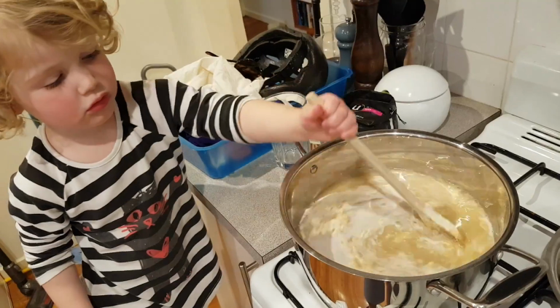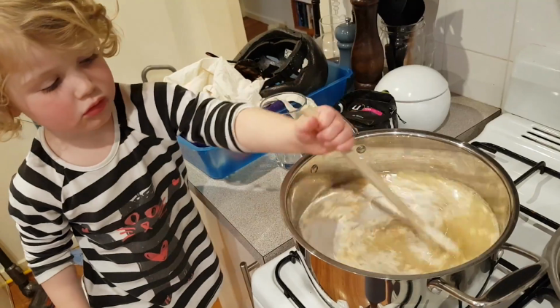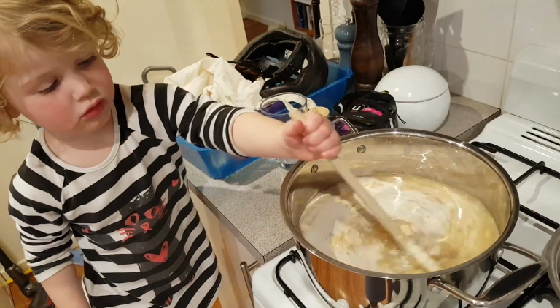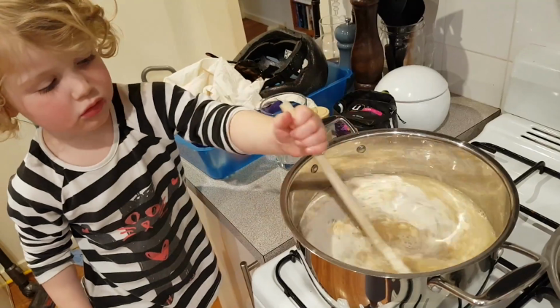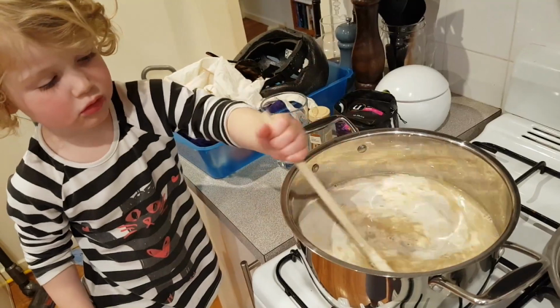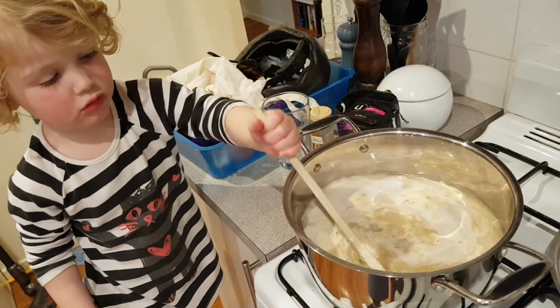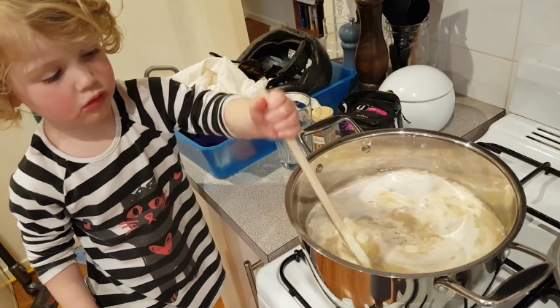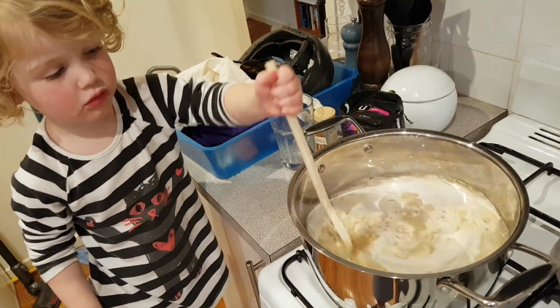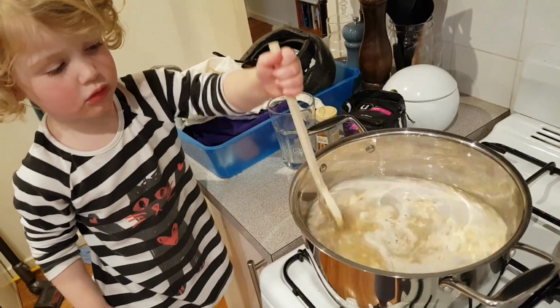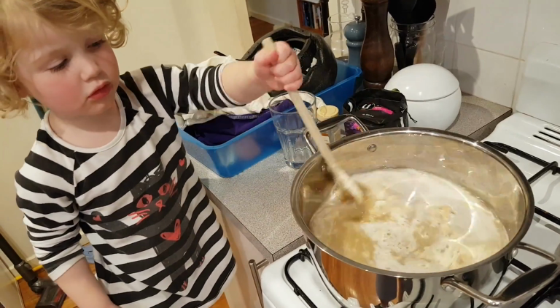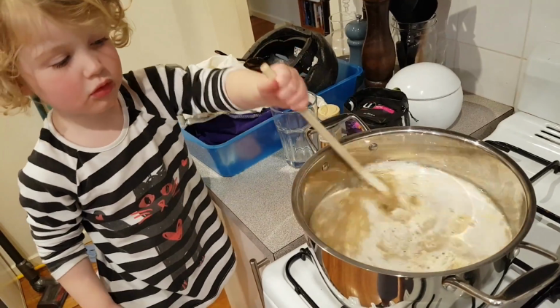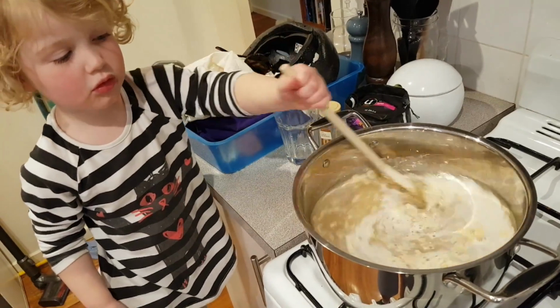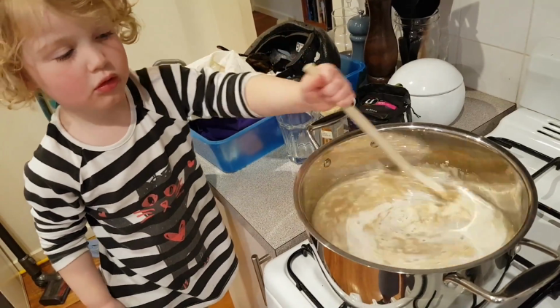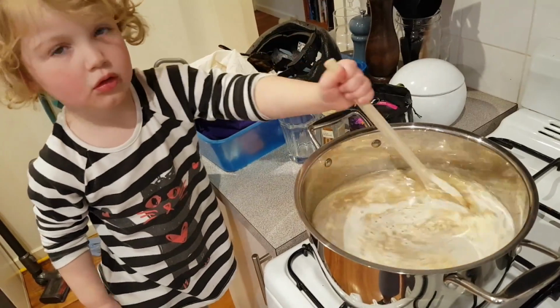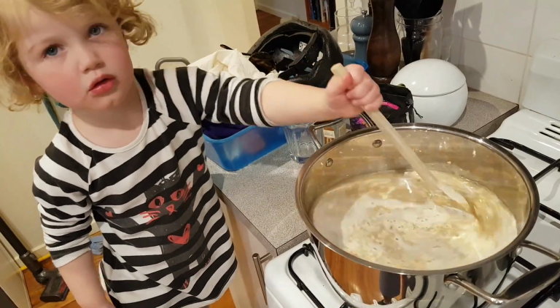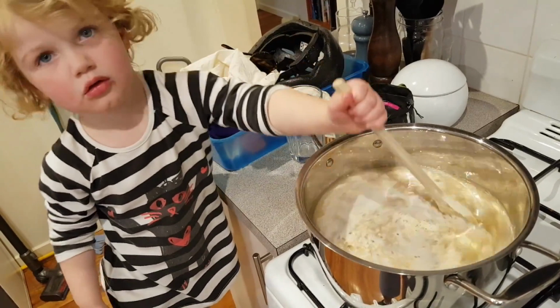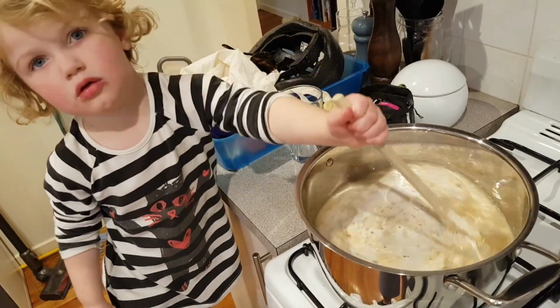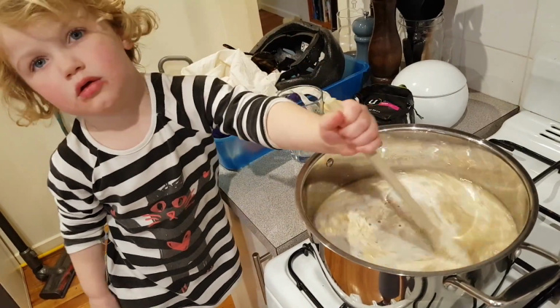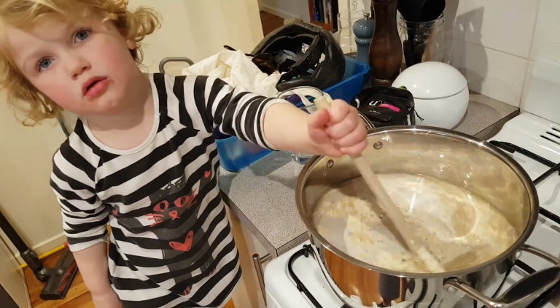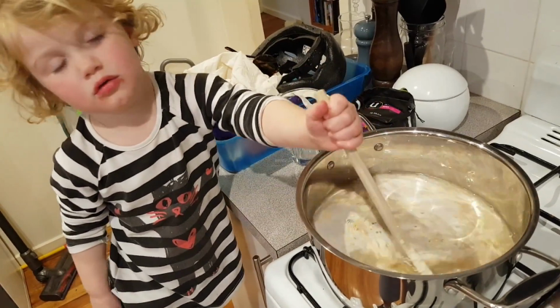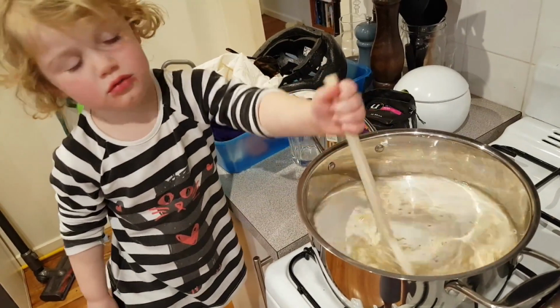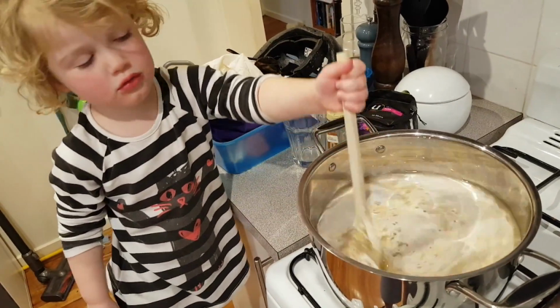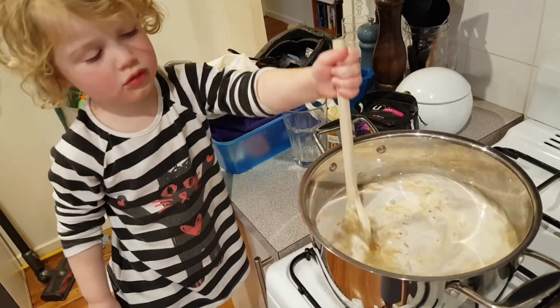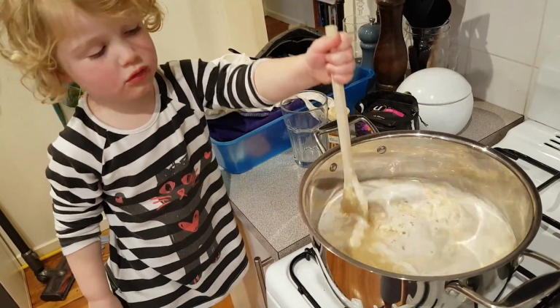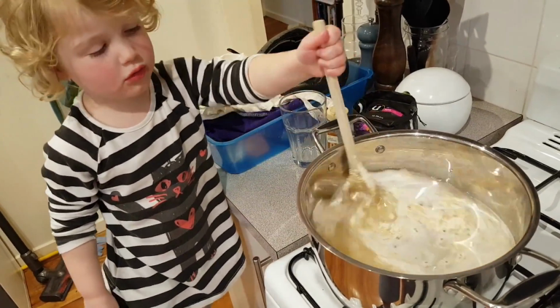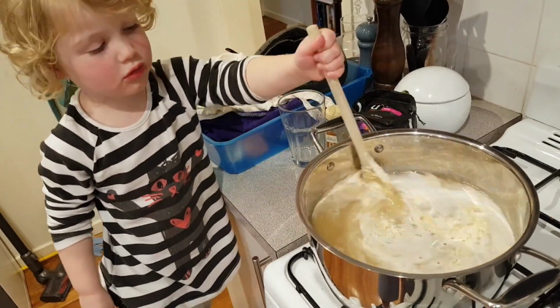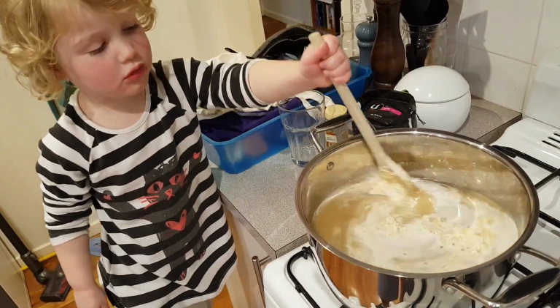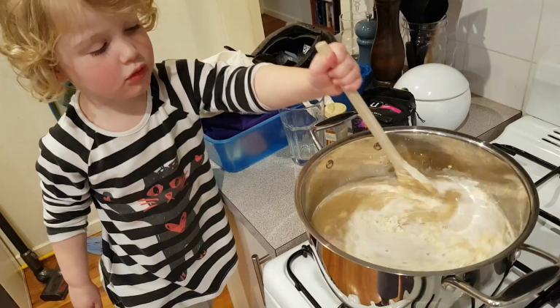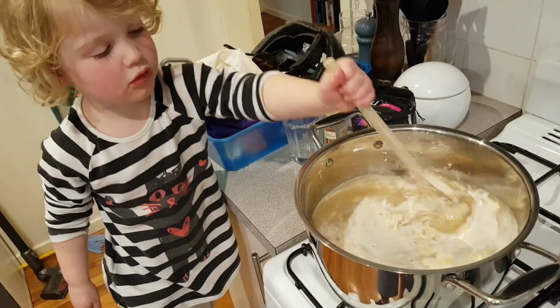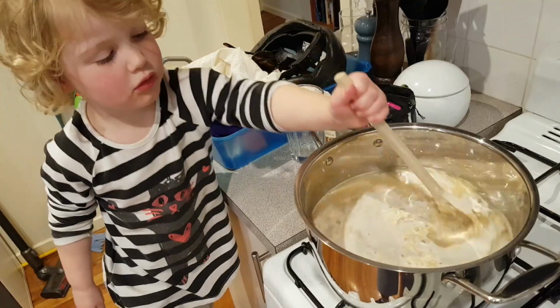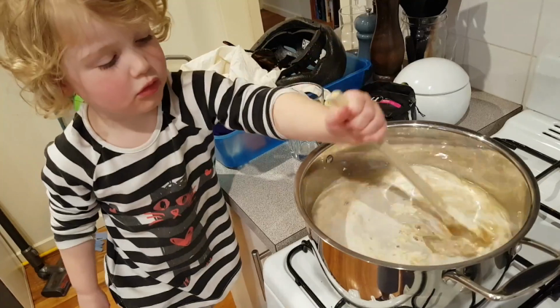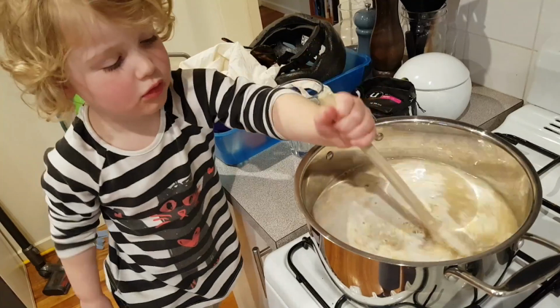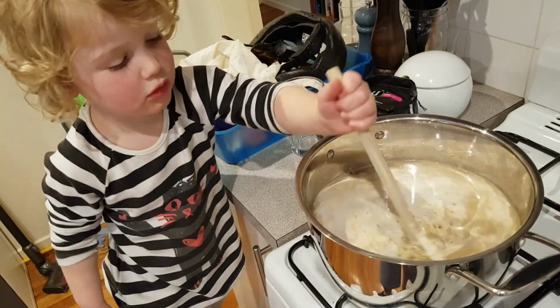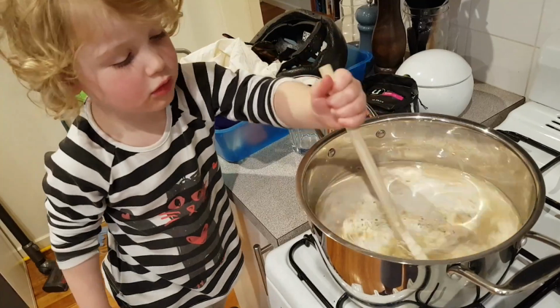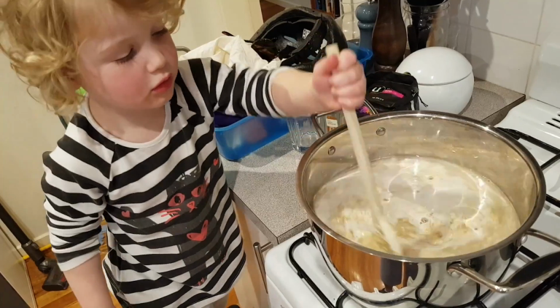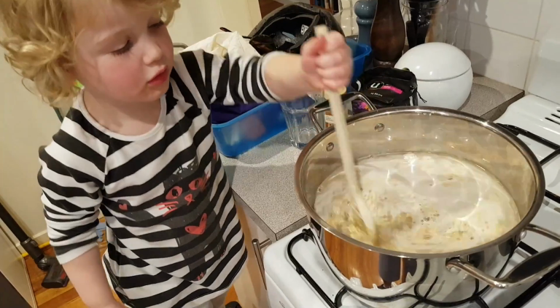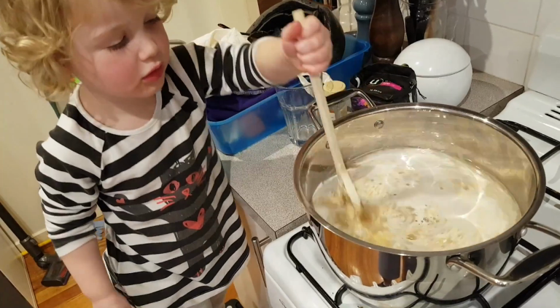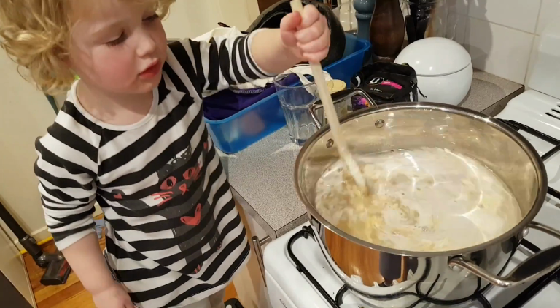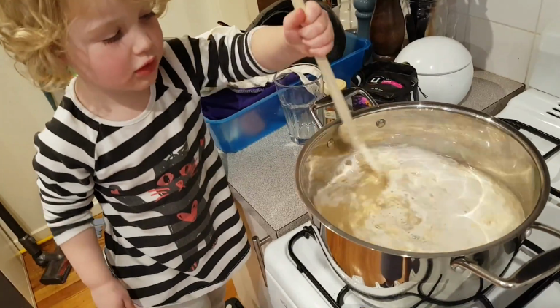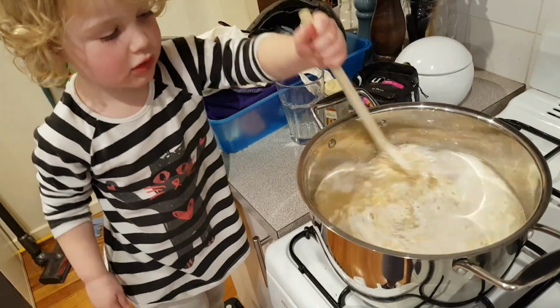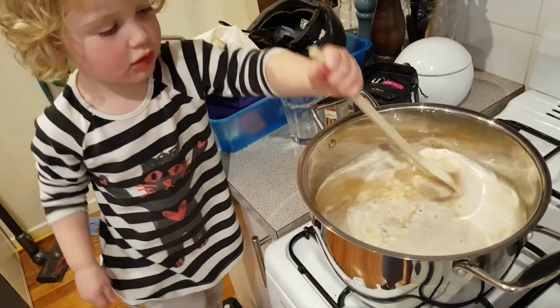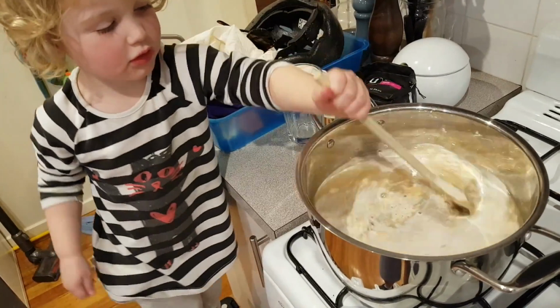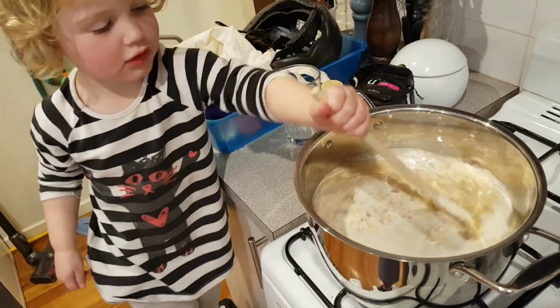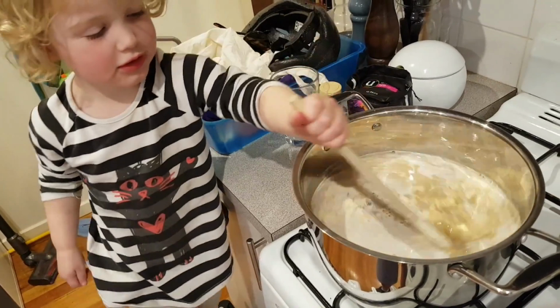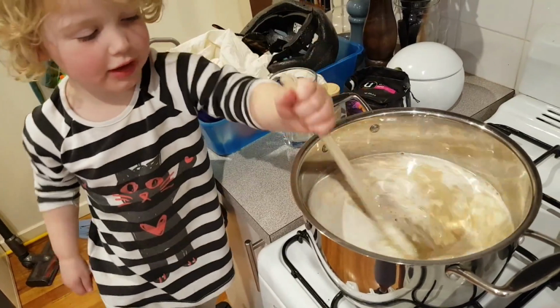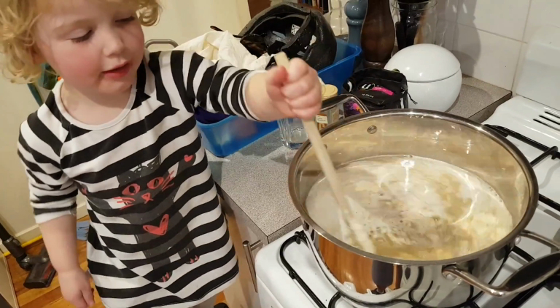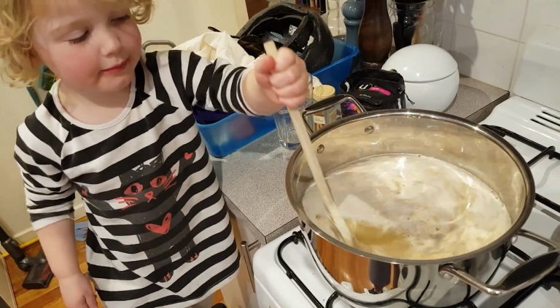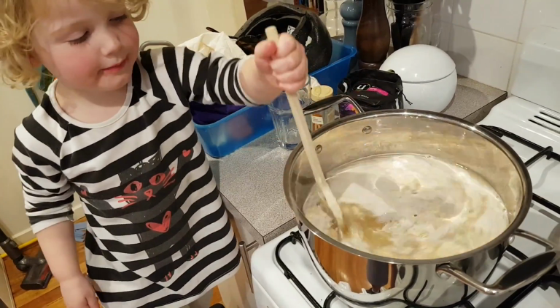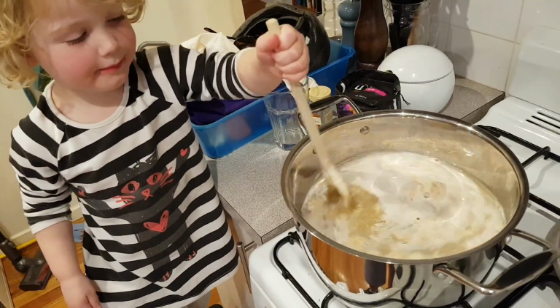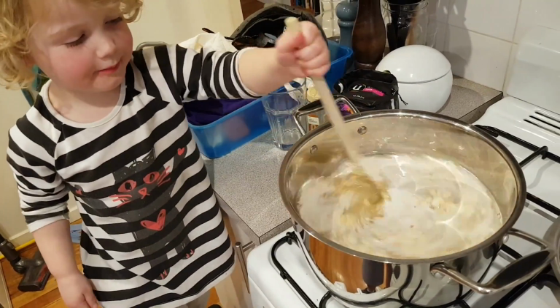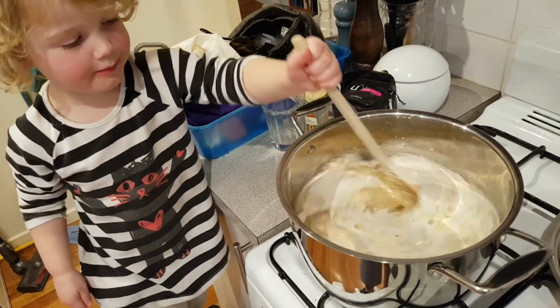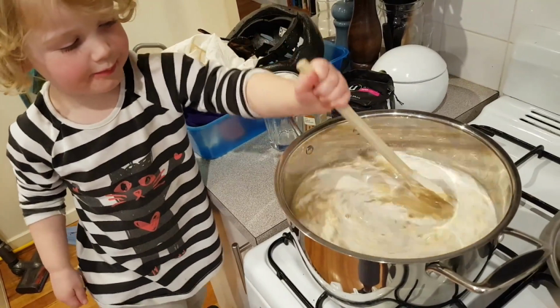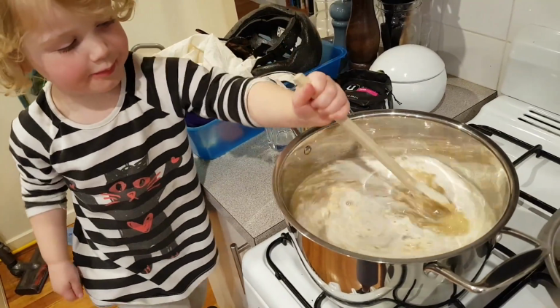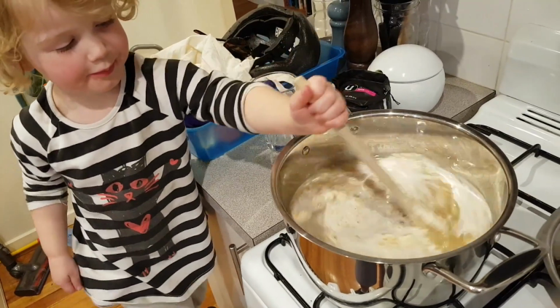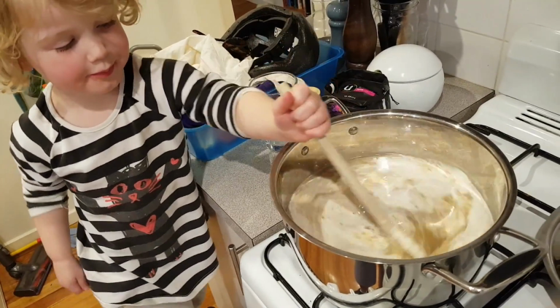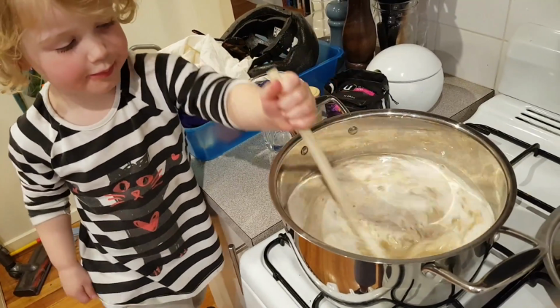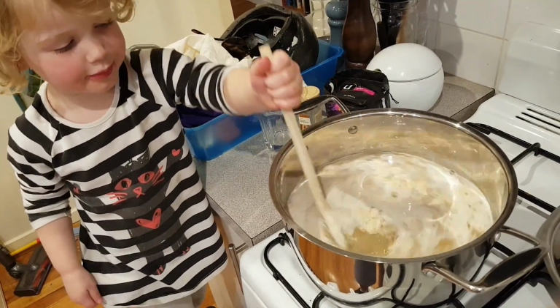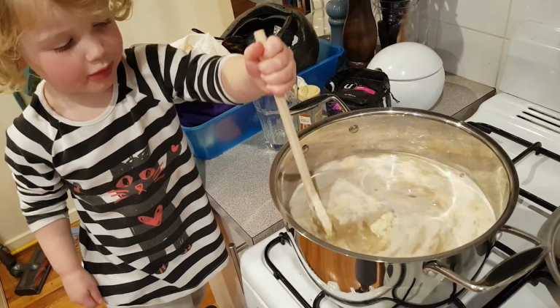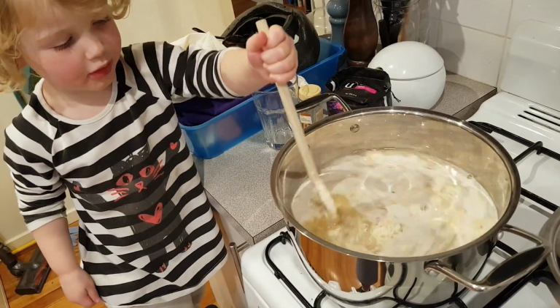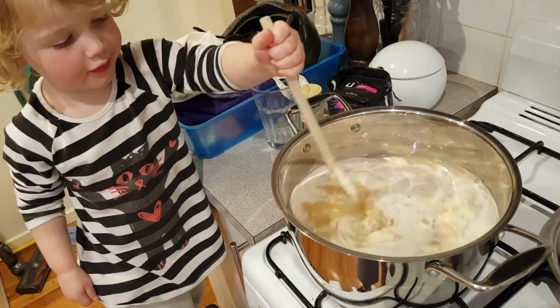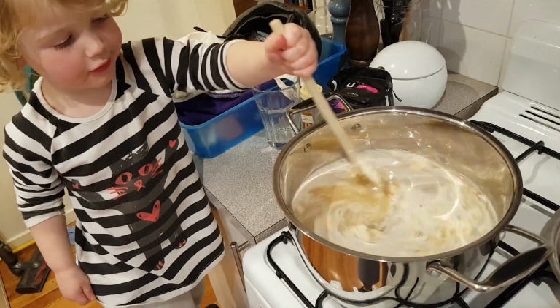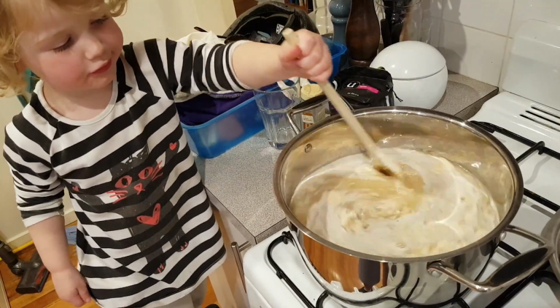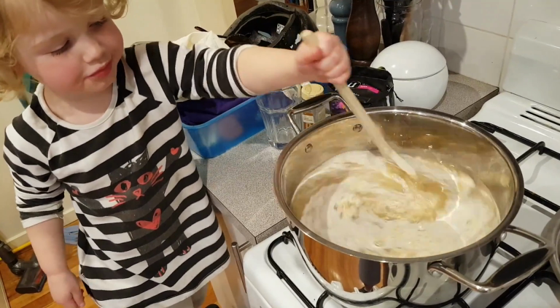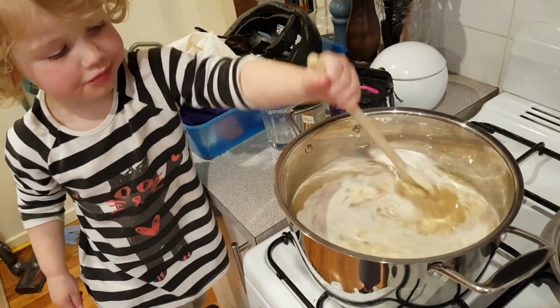Charlotte's helping me mix a starter for the yeast. Aren't you Charlotte? Good mixing.